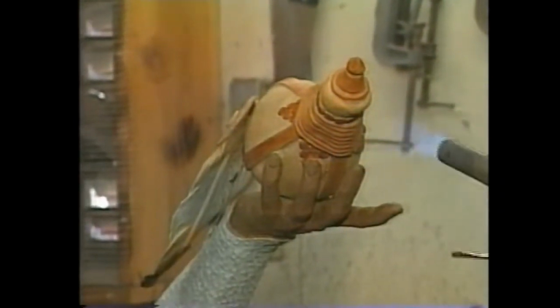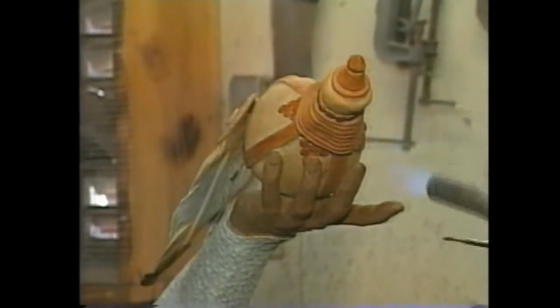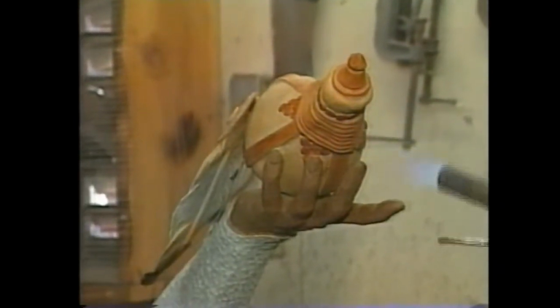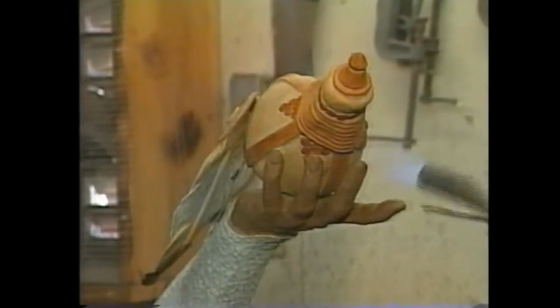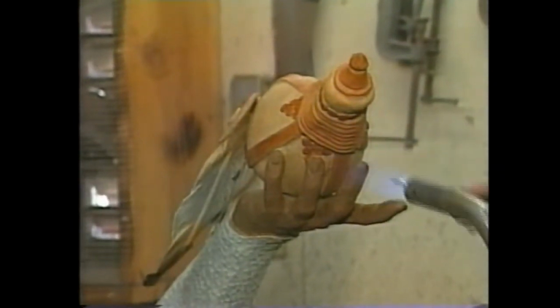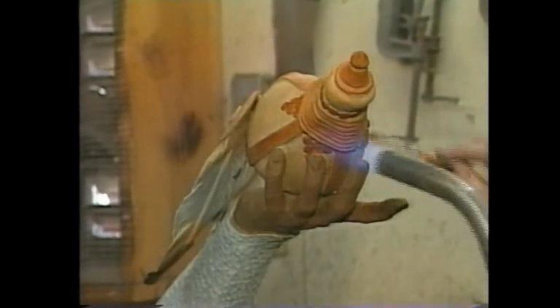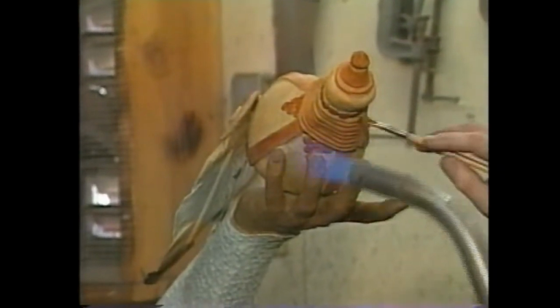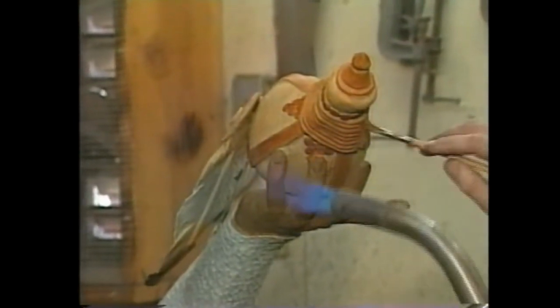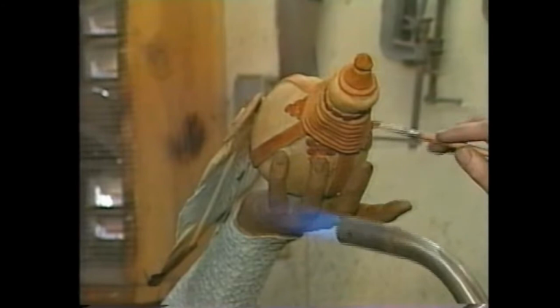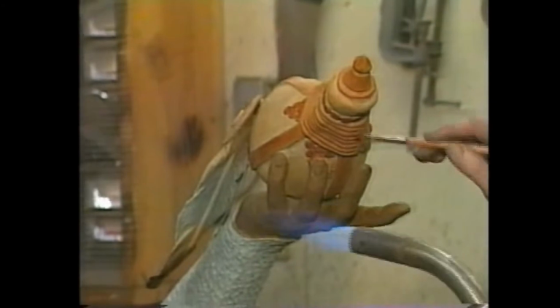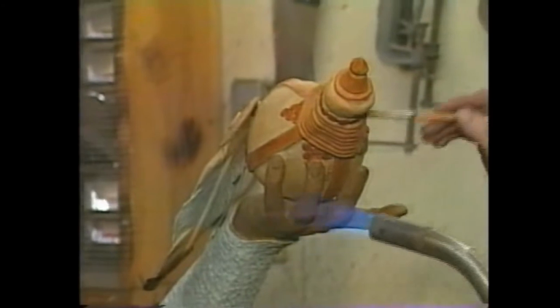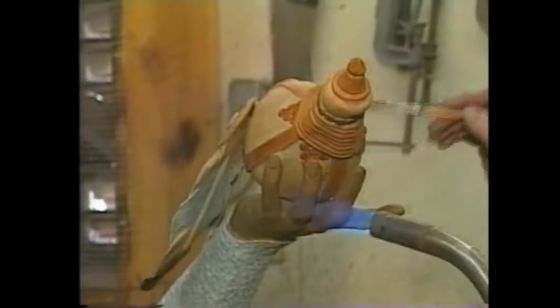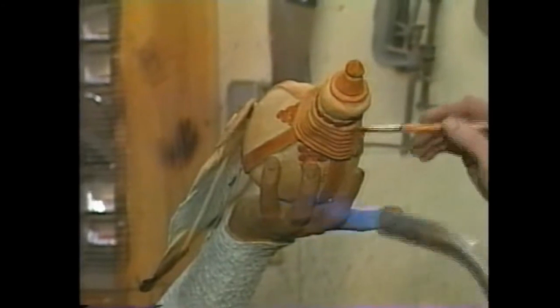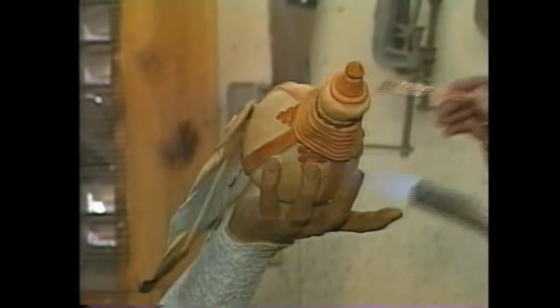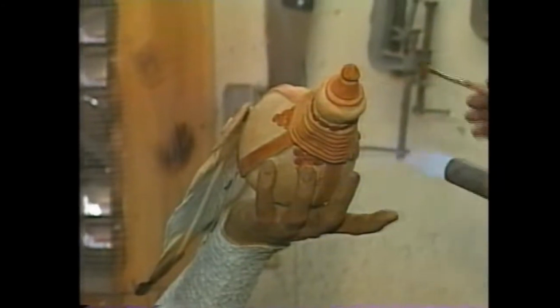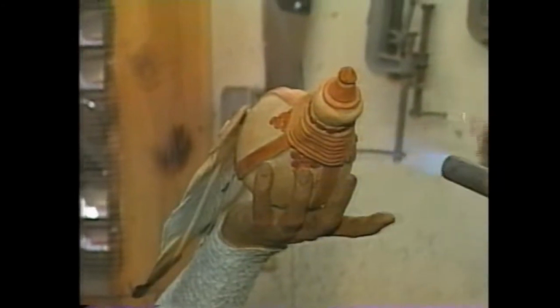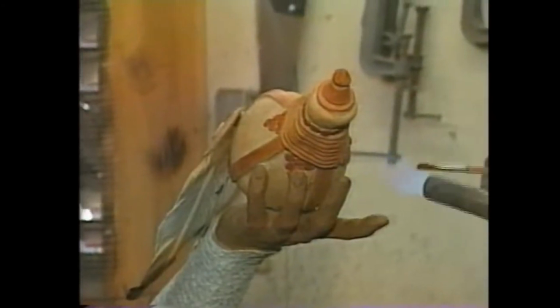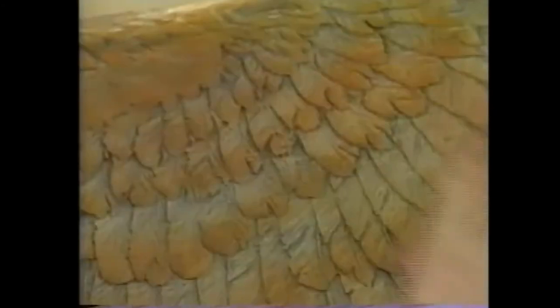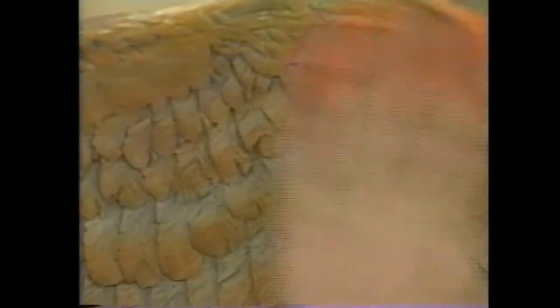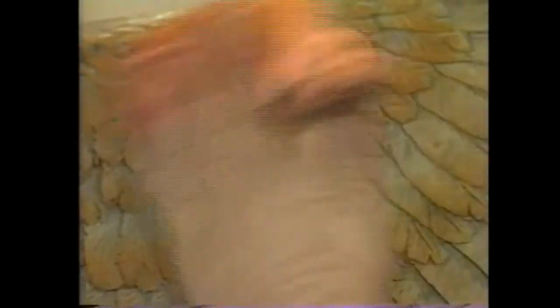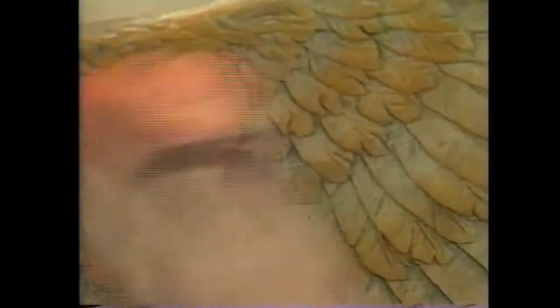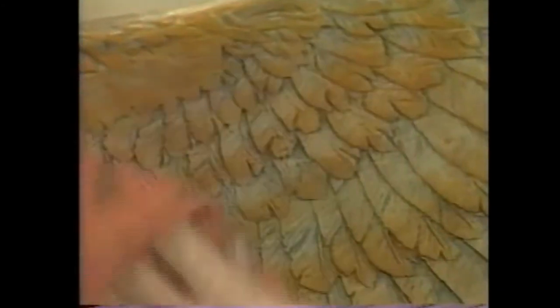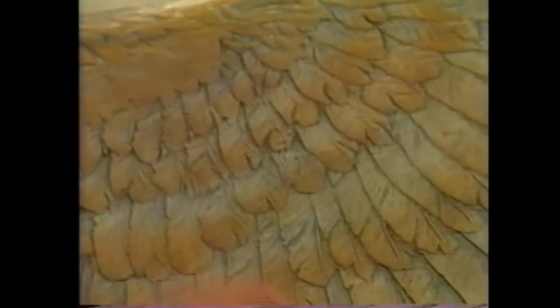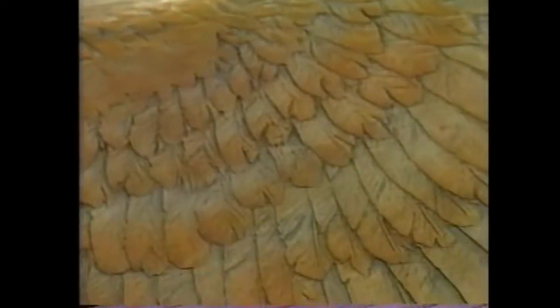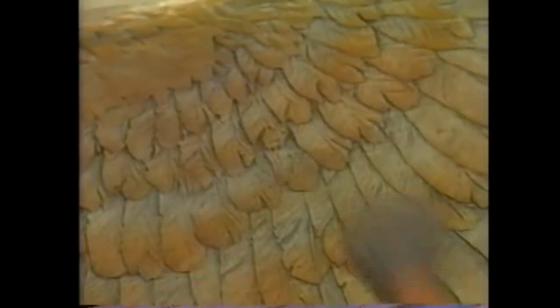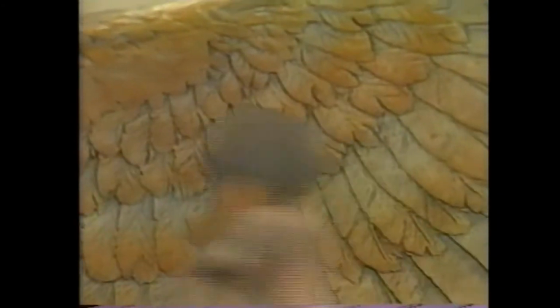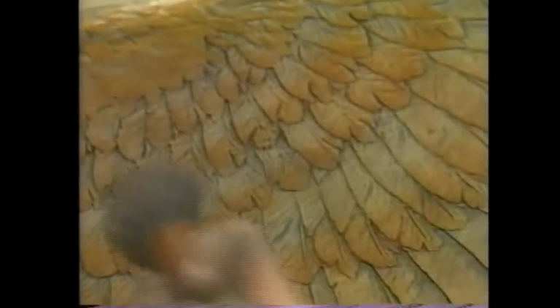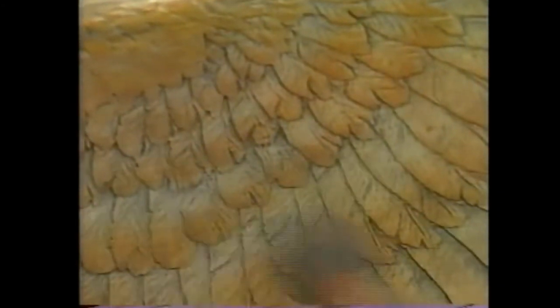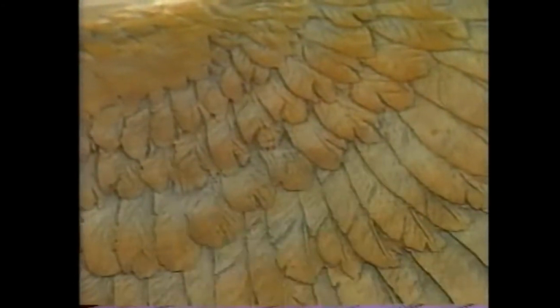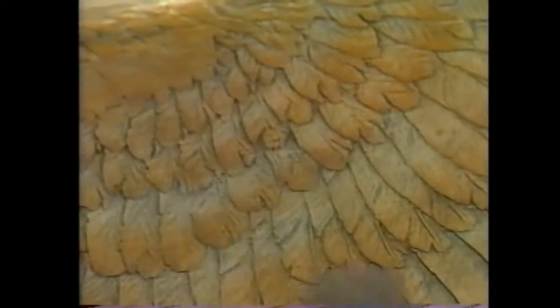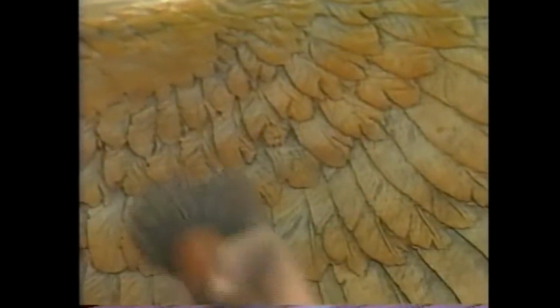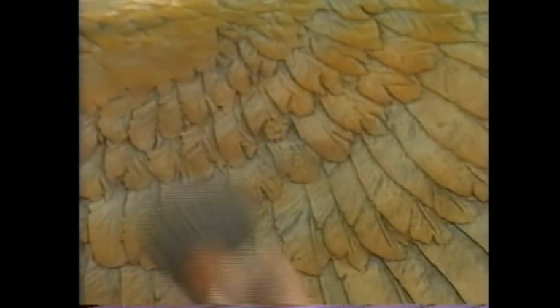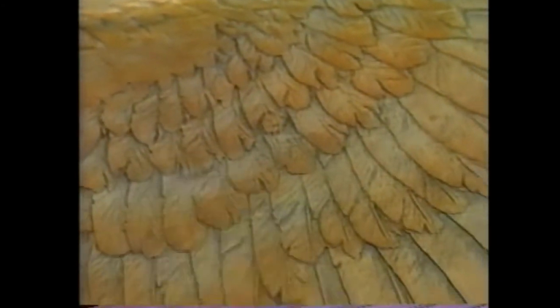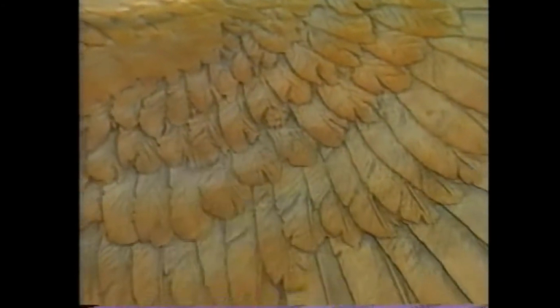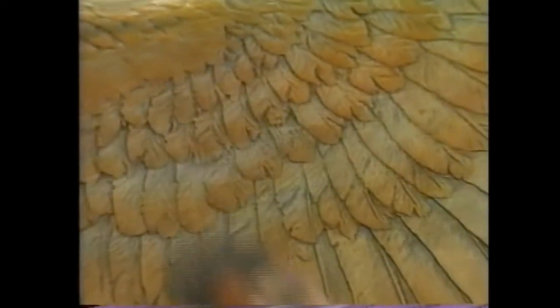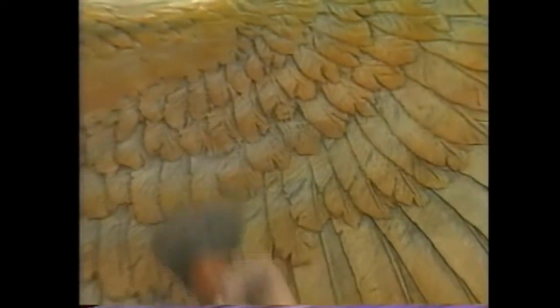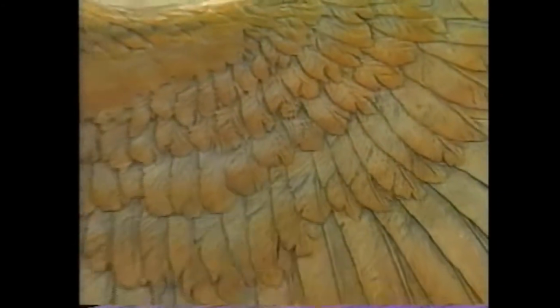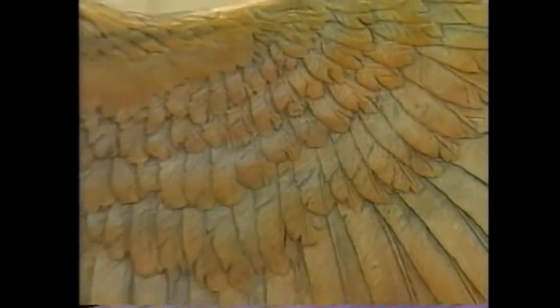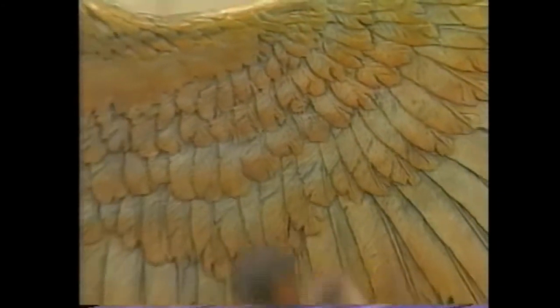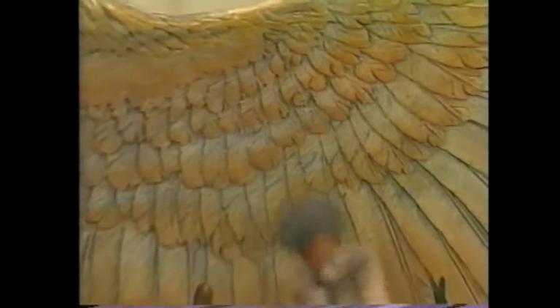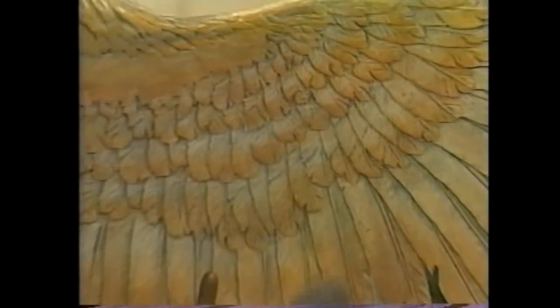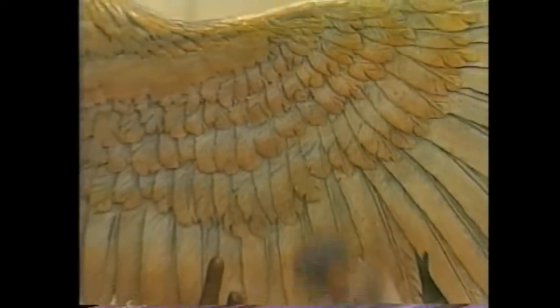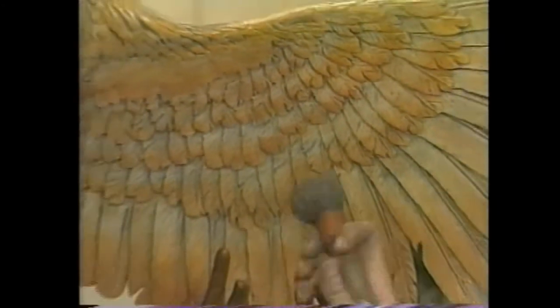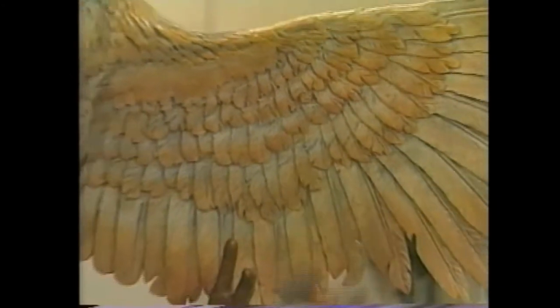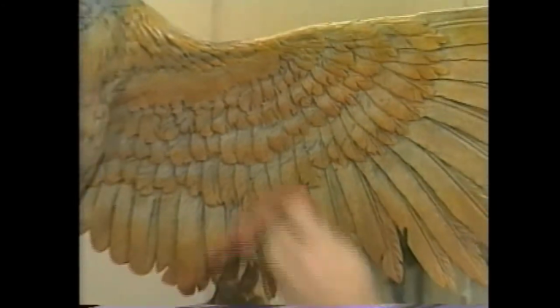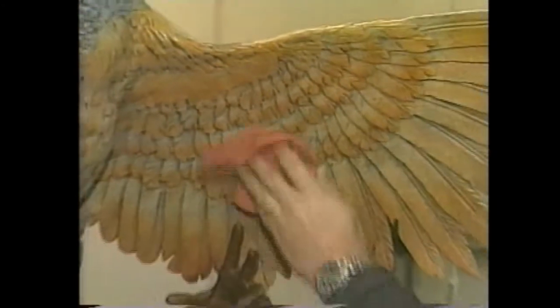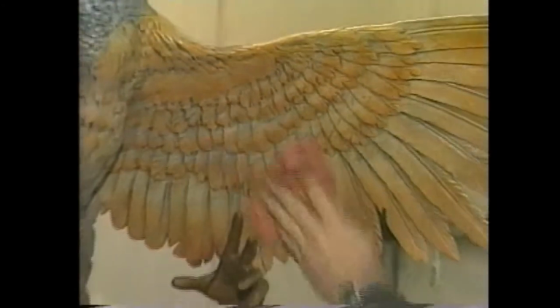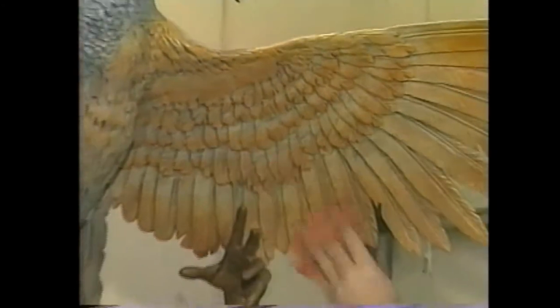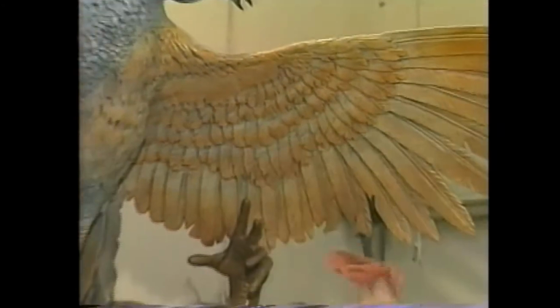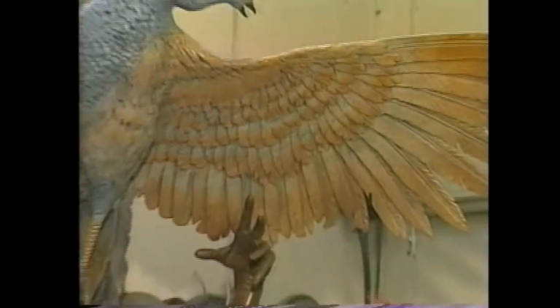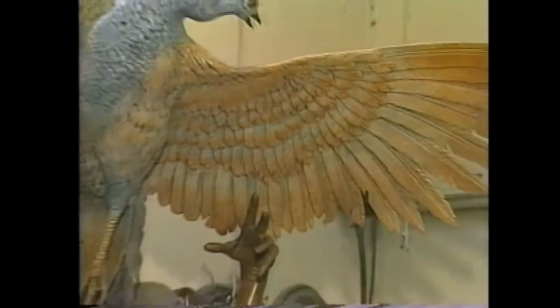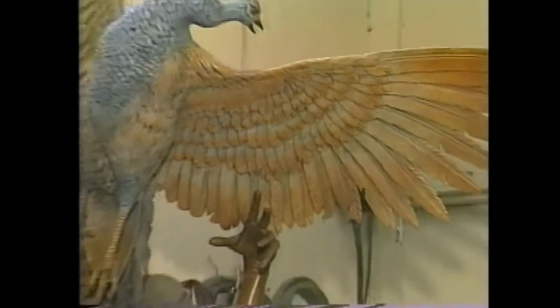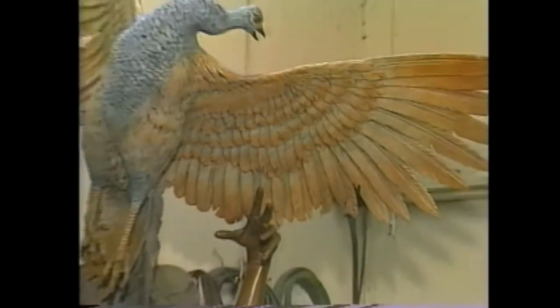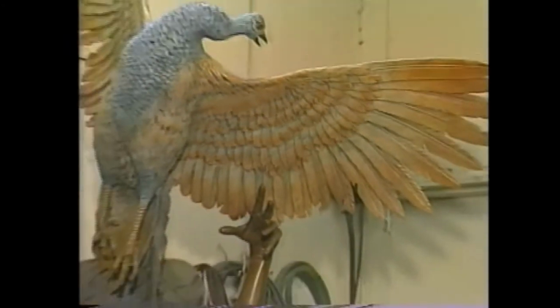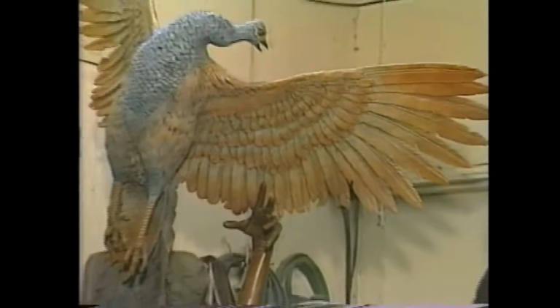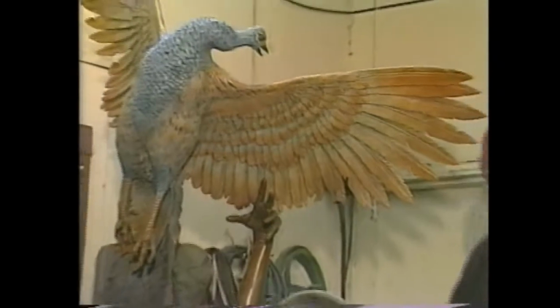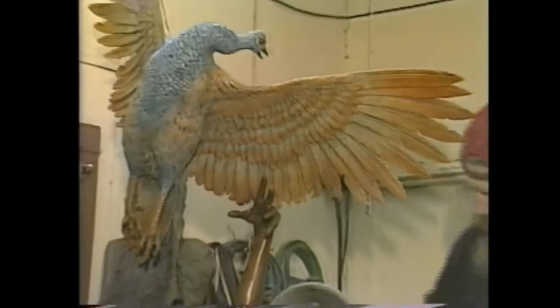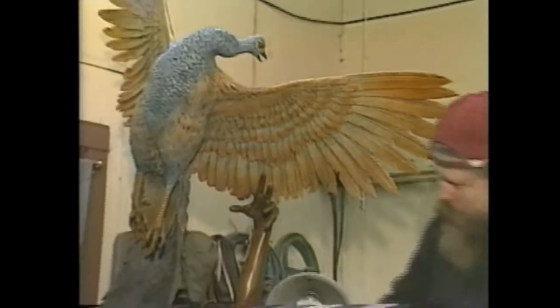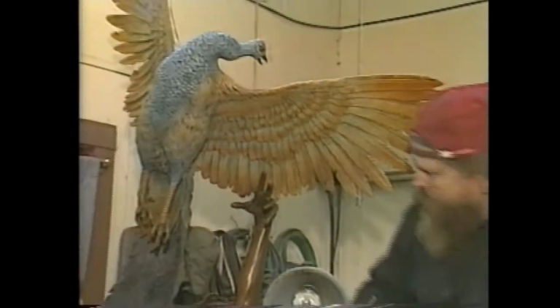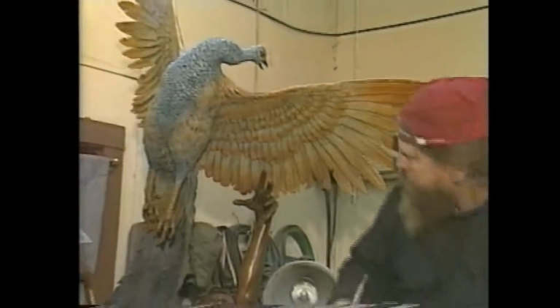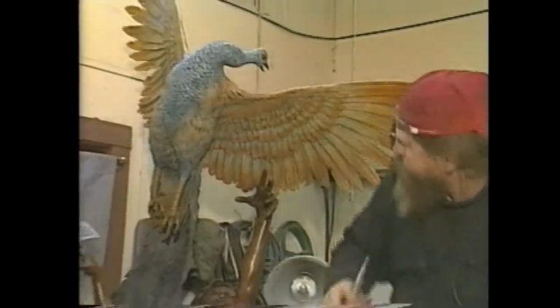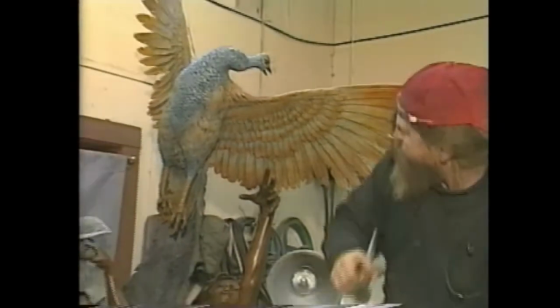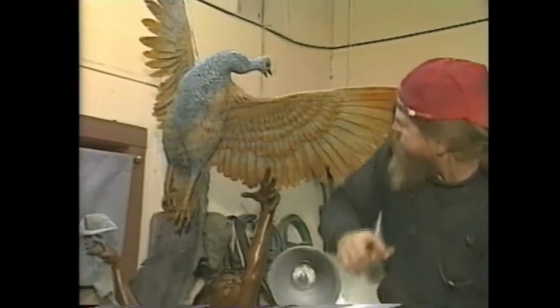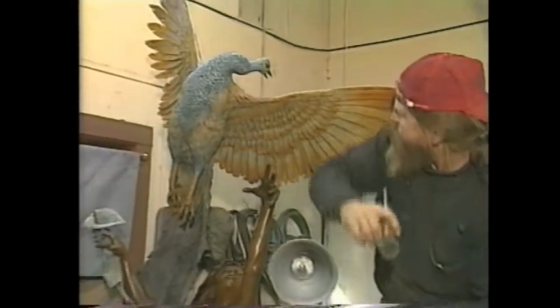The finished patina is then sealed or protected by a coat of paste wax, and the bronze is done and ready for delivery and setup.